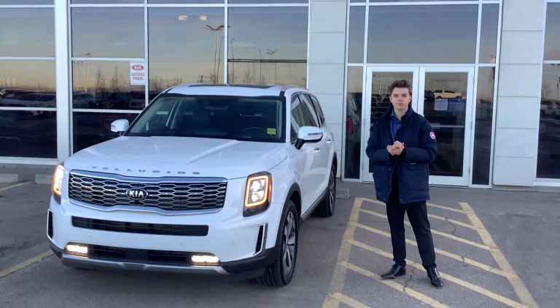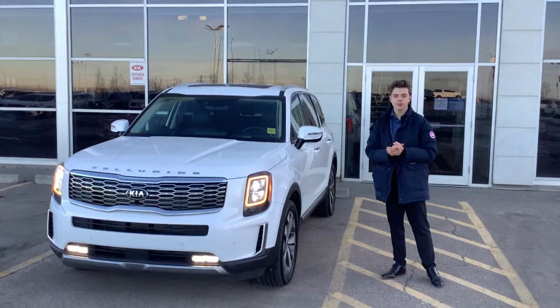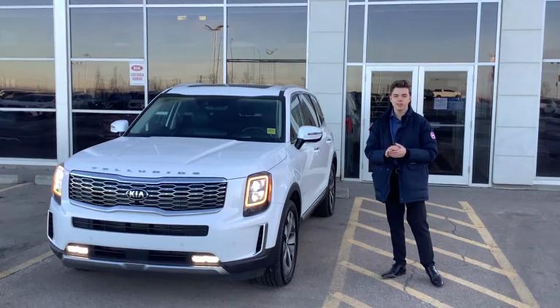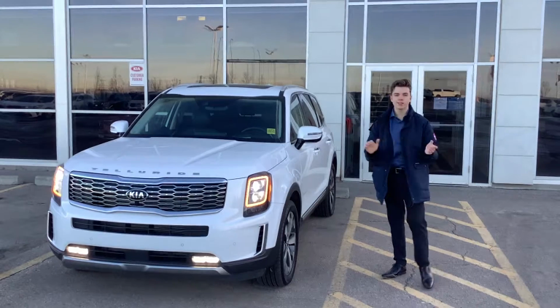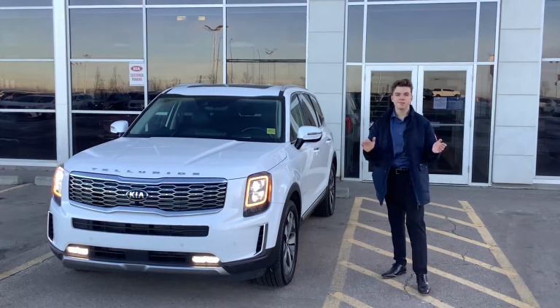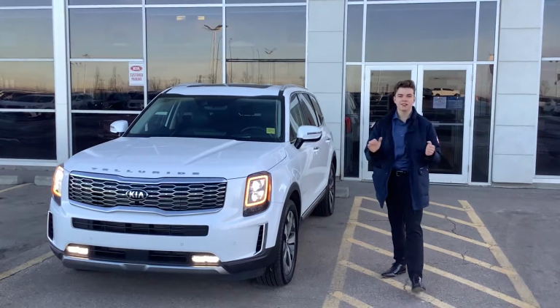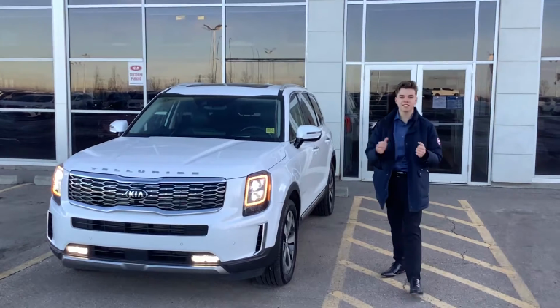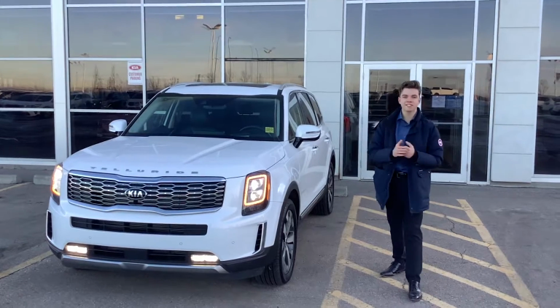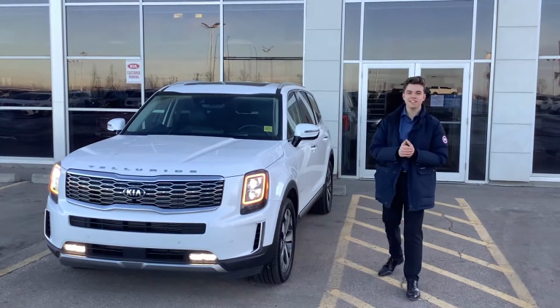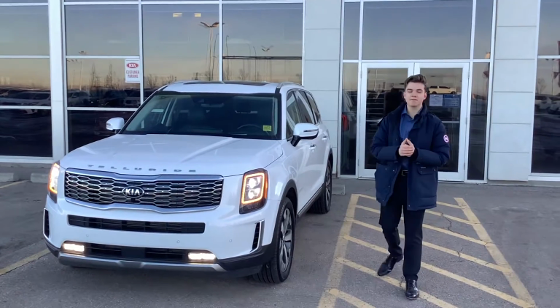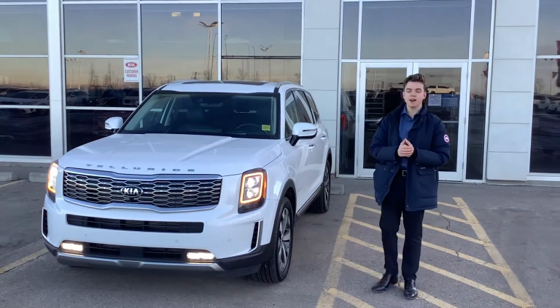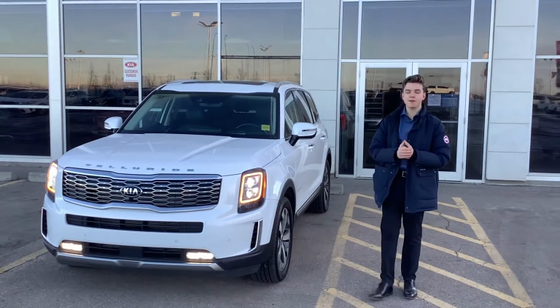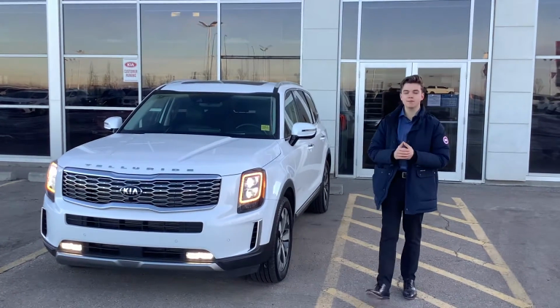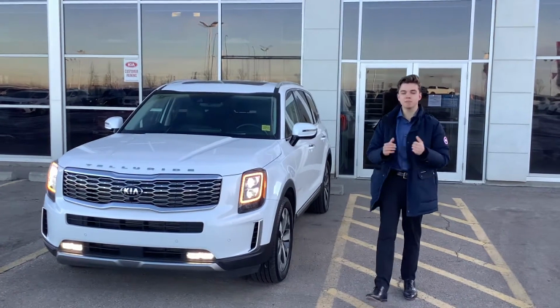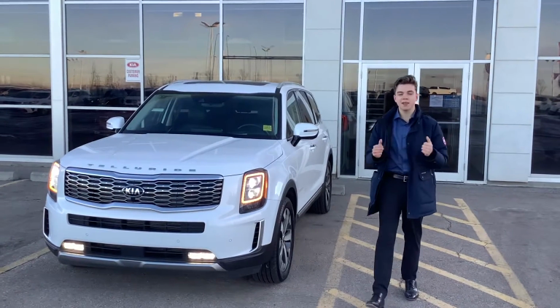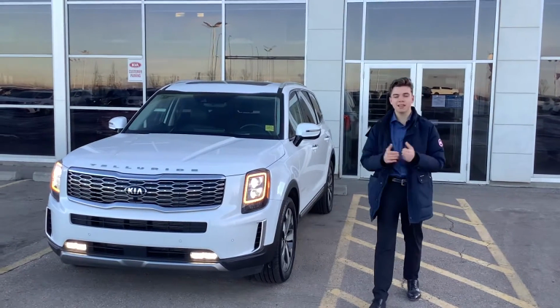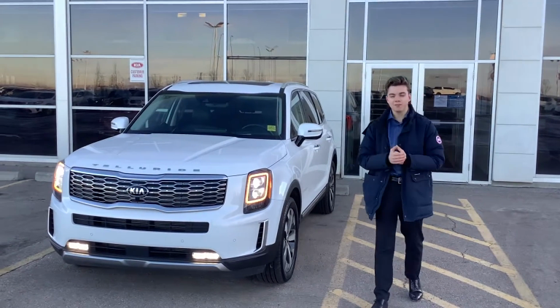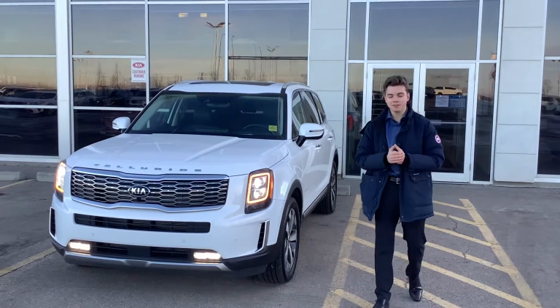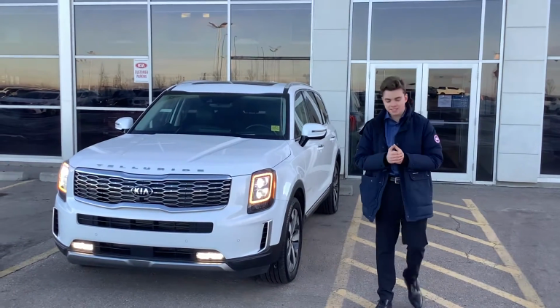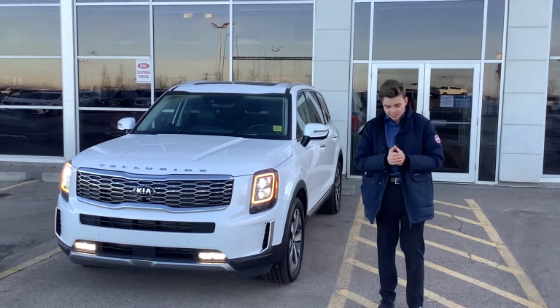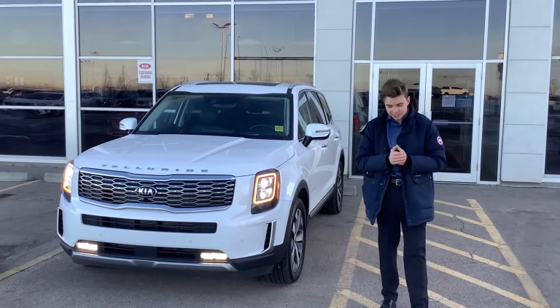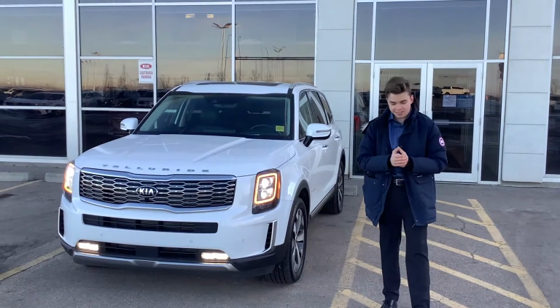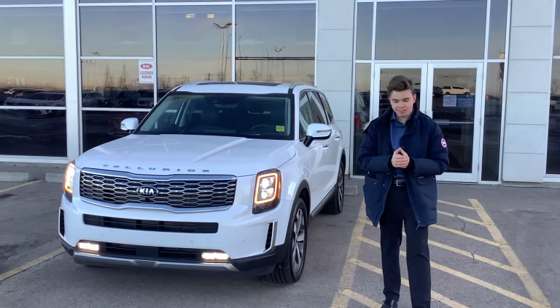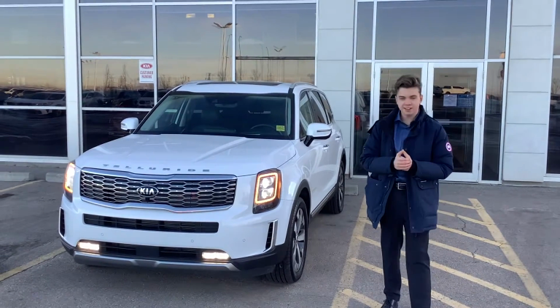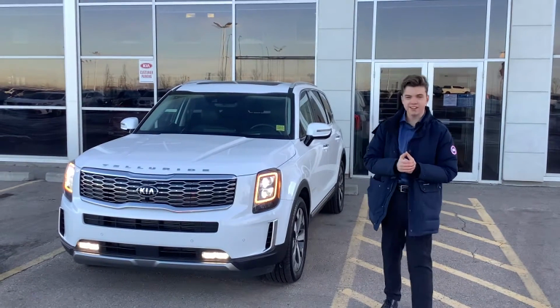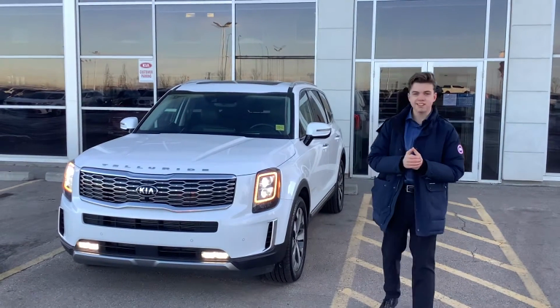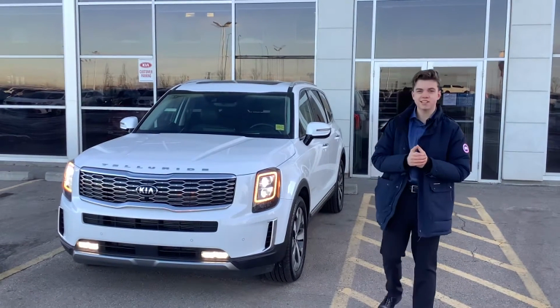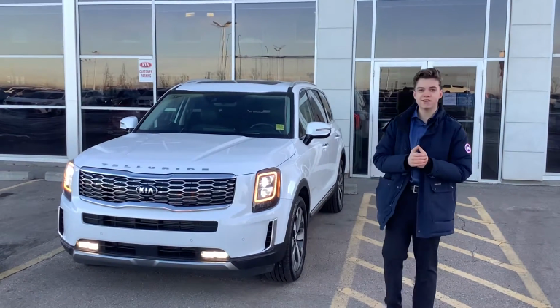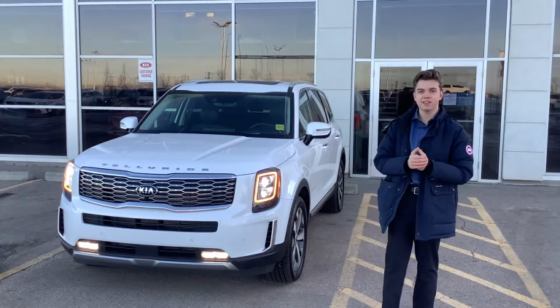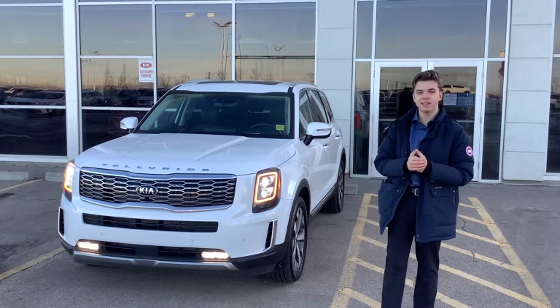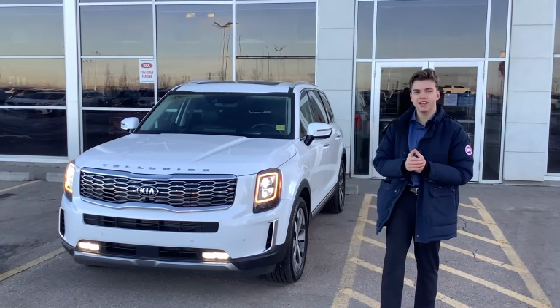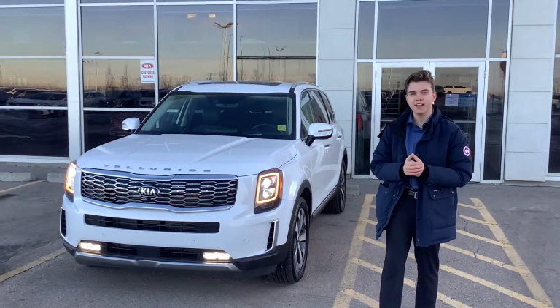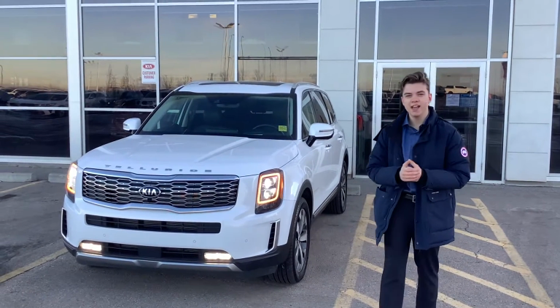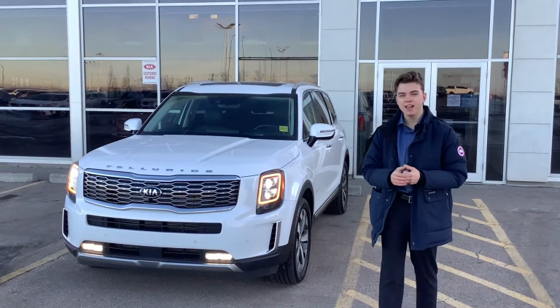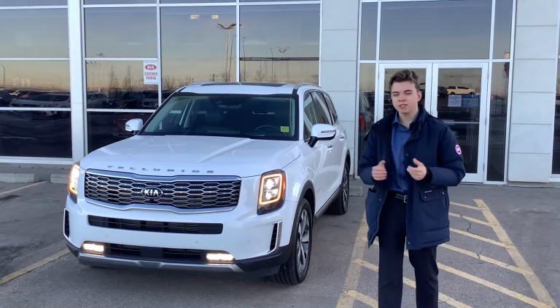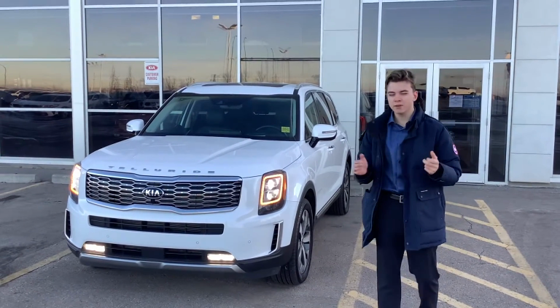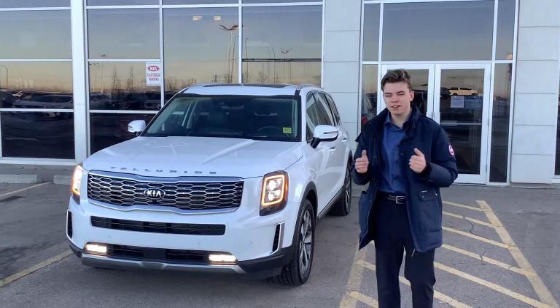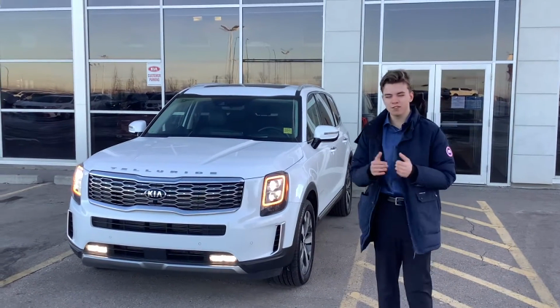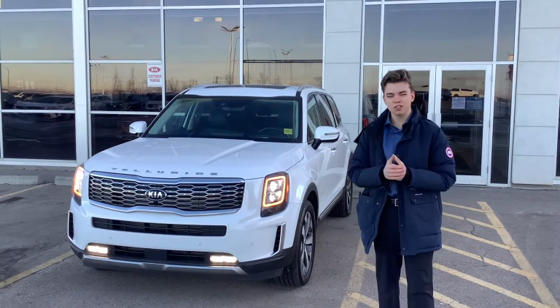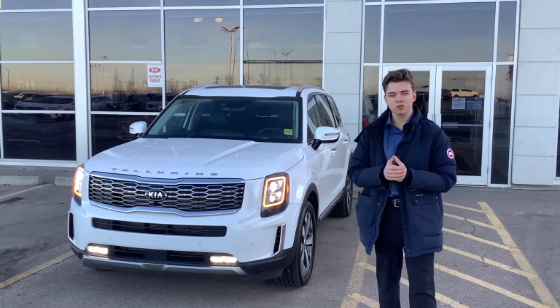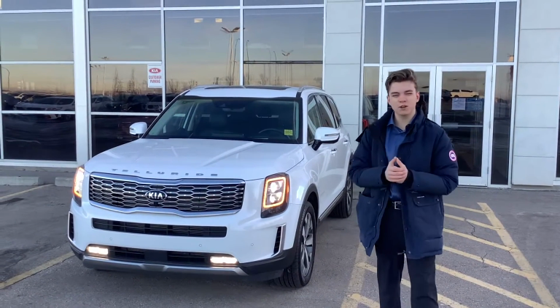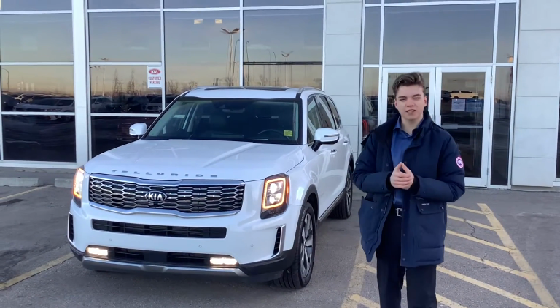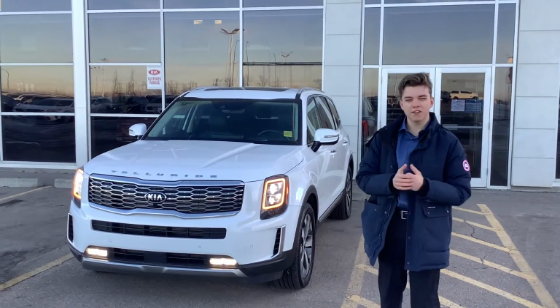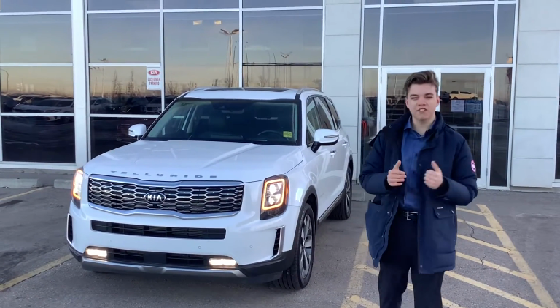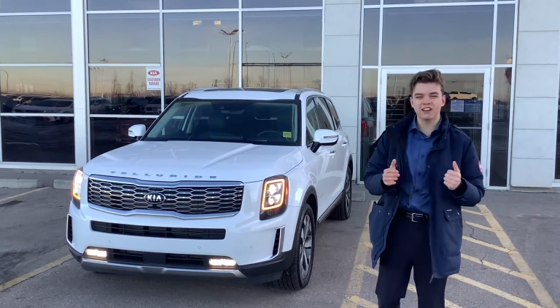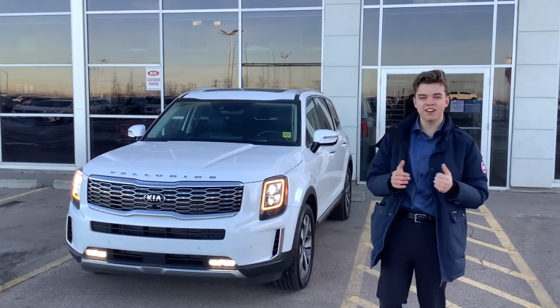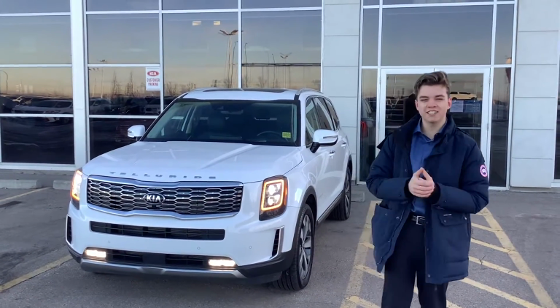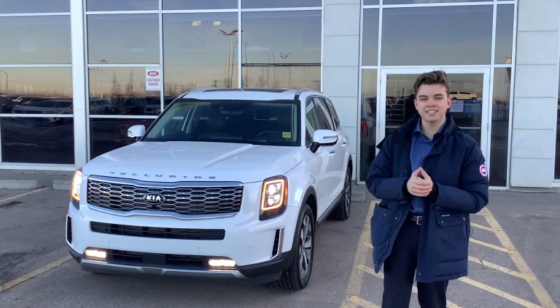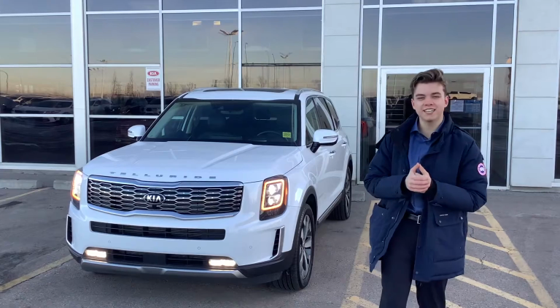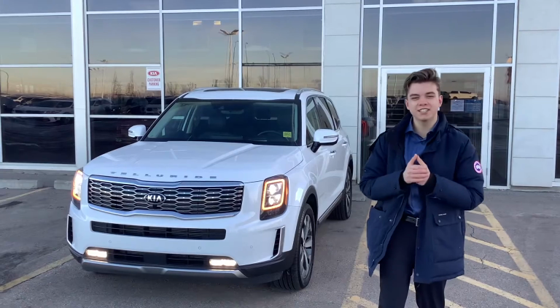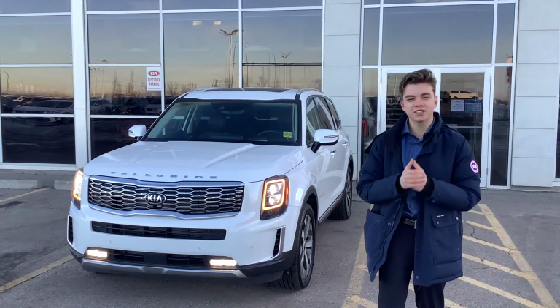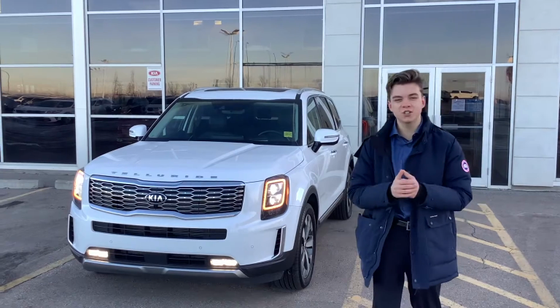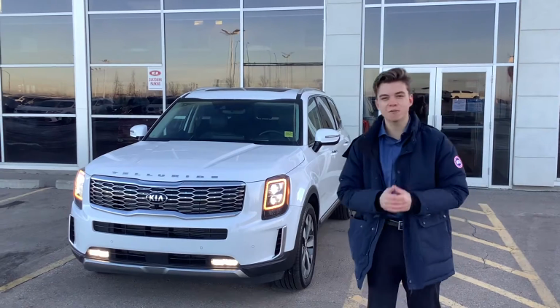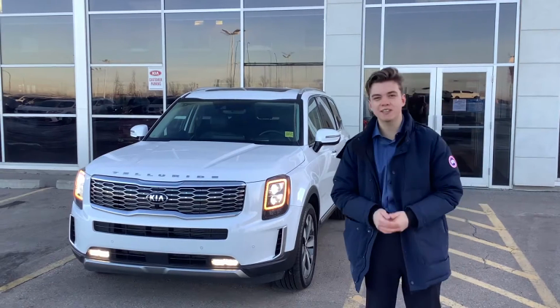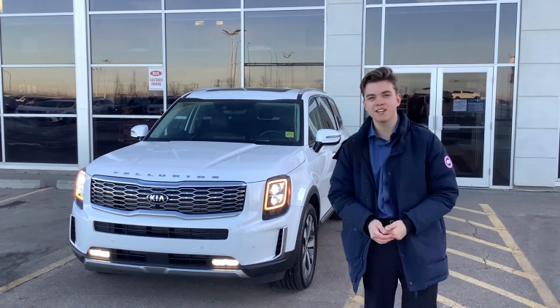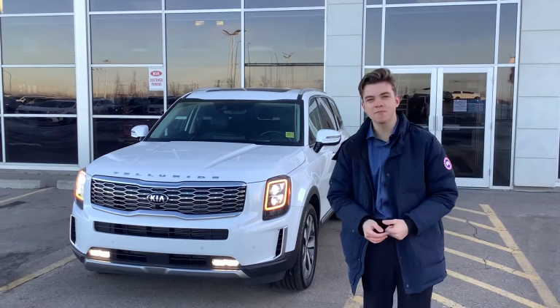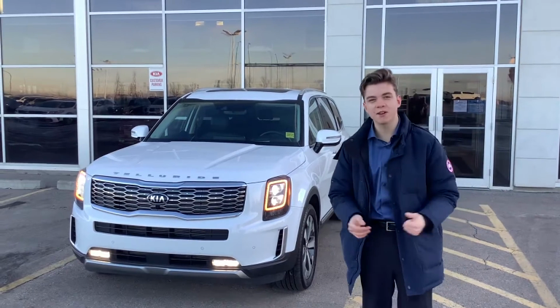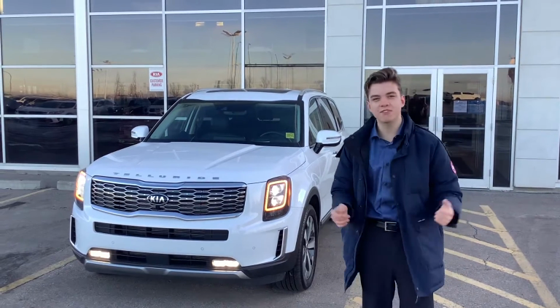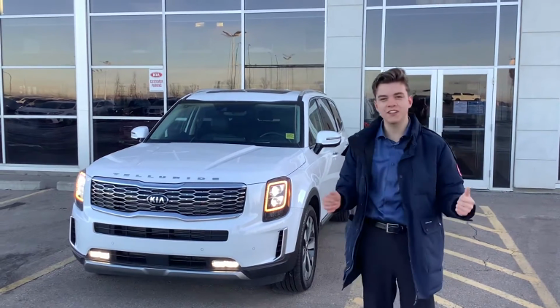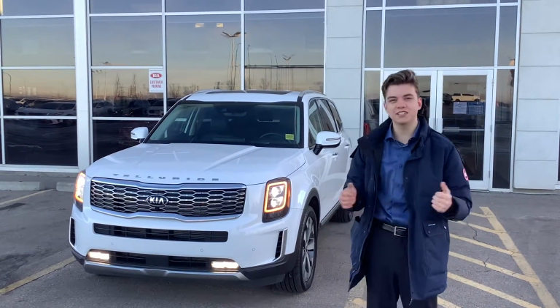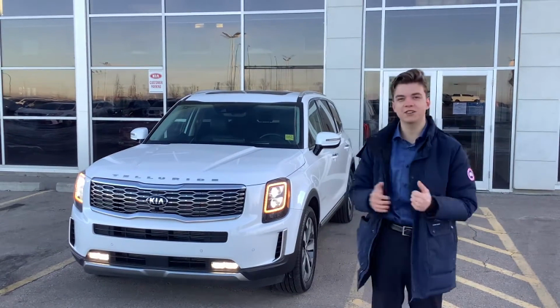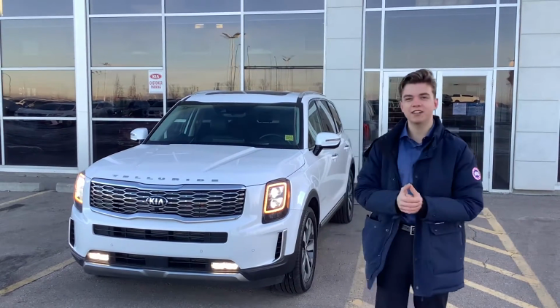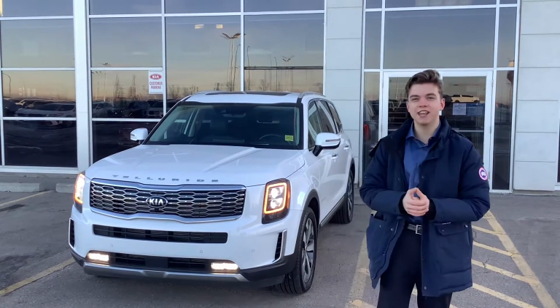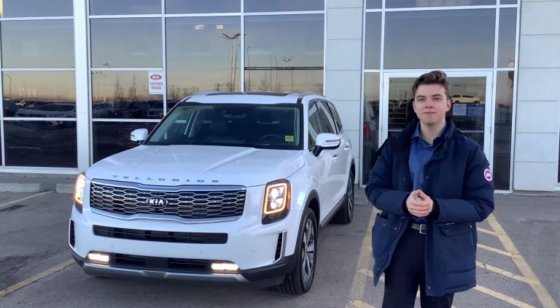Good morning, Steve. My name is Blake. I'm a sales consultant here at Sherry Kia. I just wanted to give you this quick little video here just to introduce myself, put a face to a name.